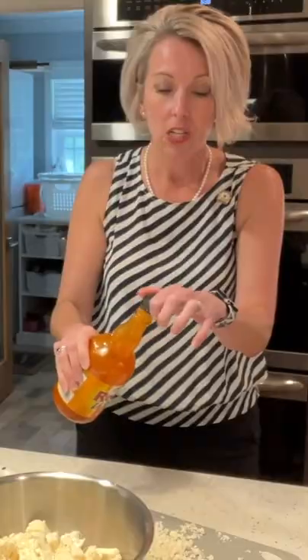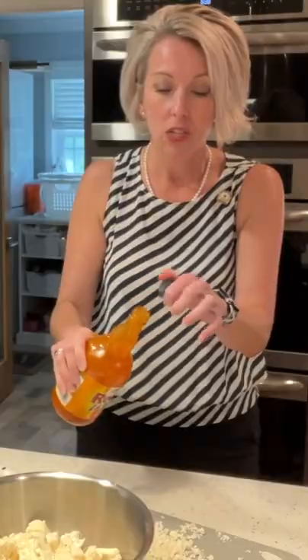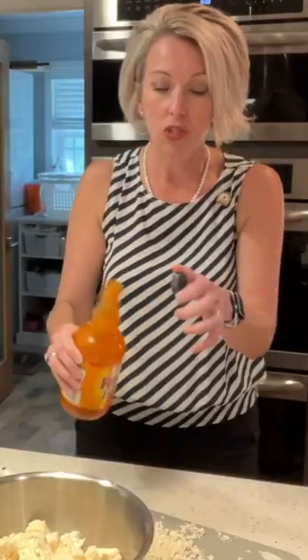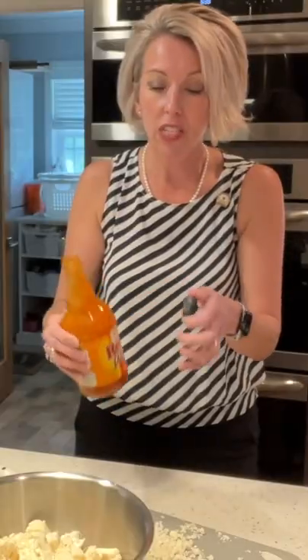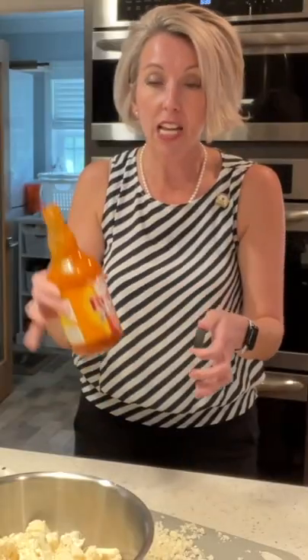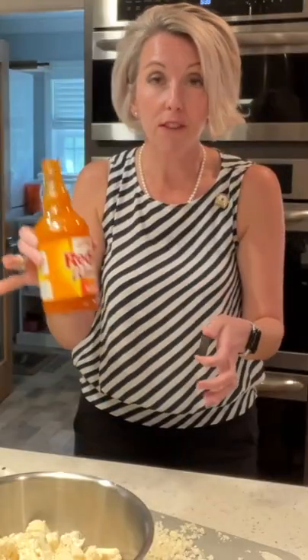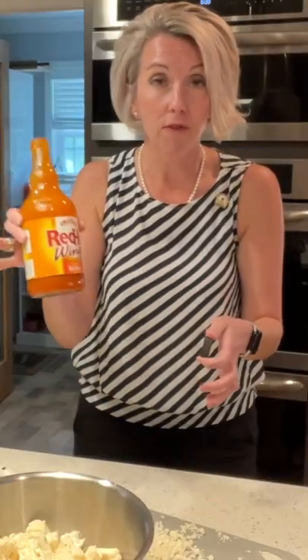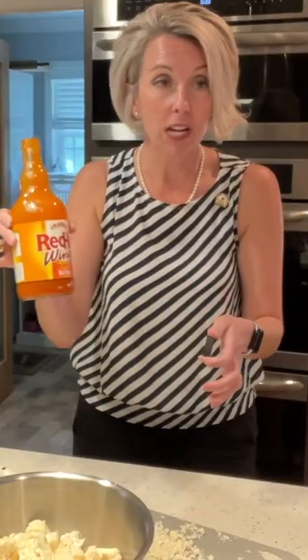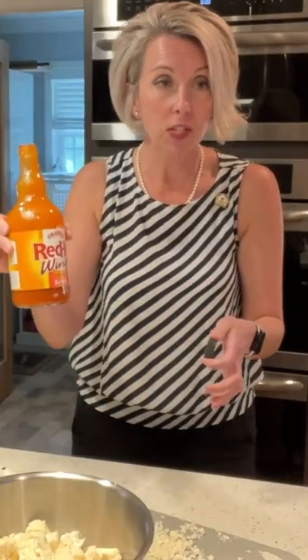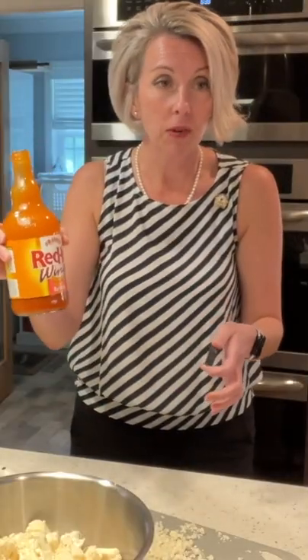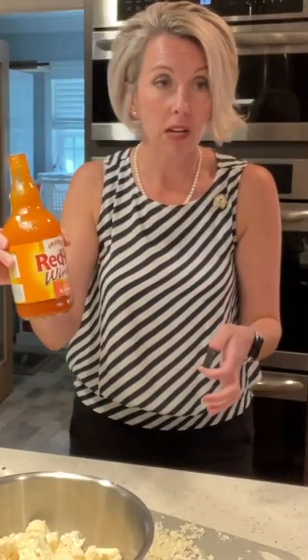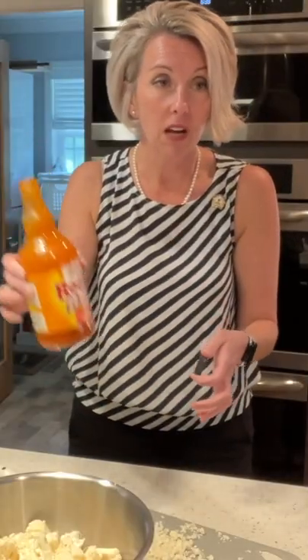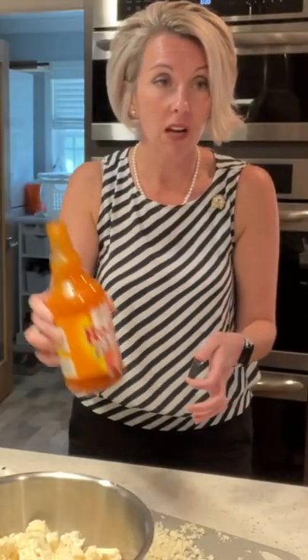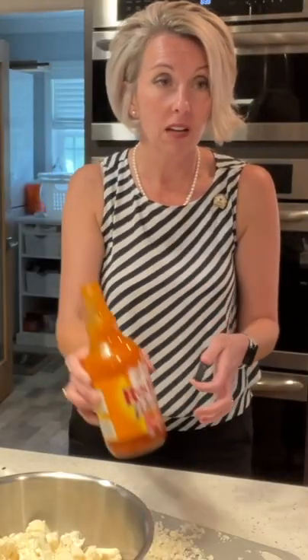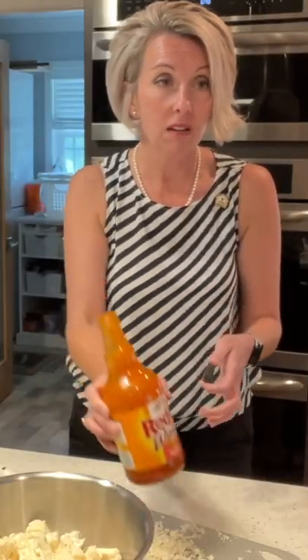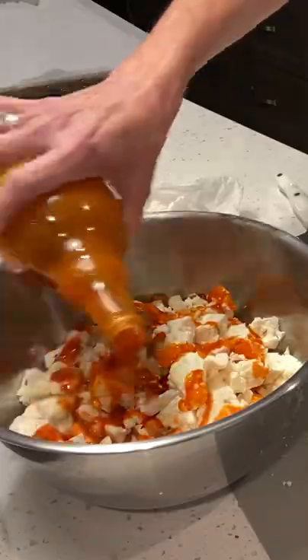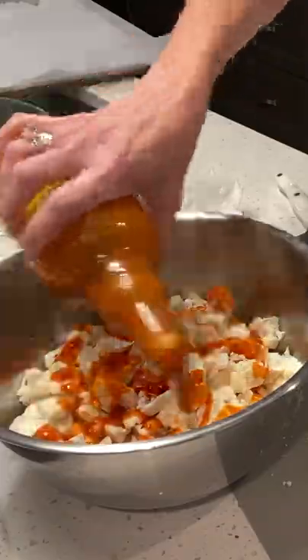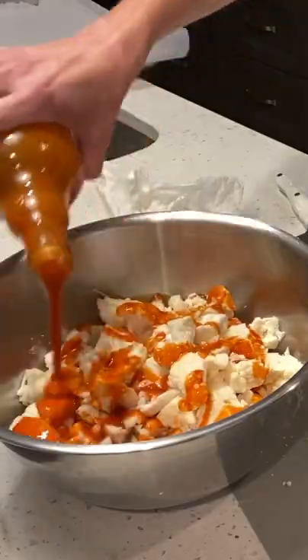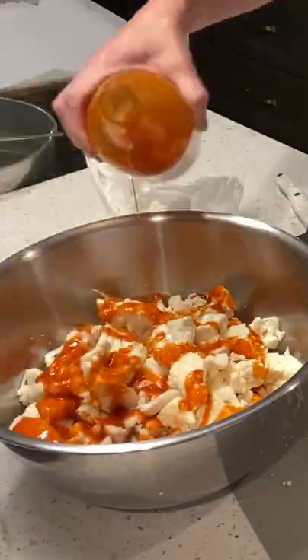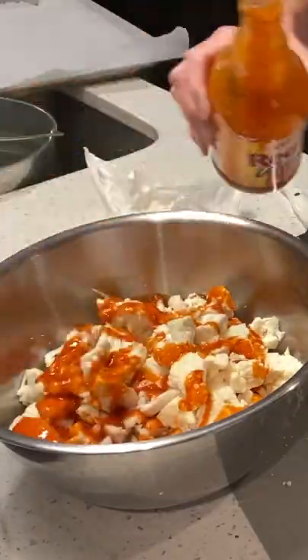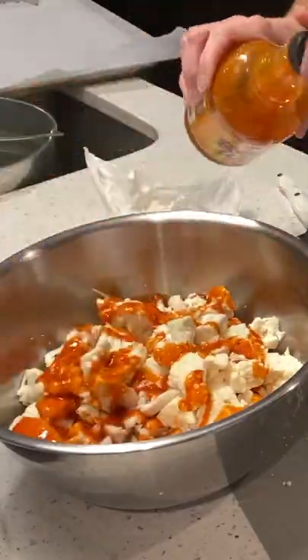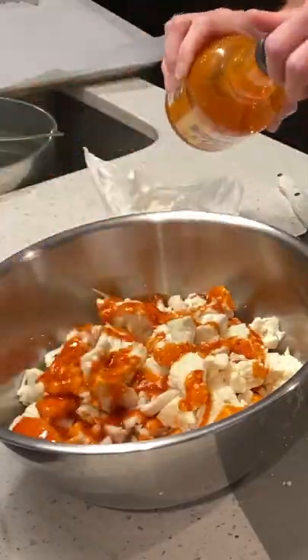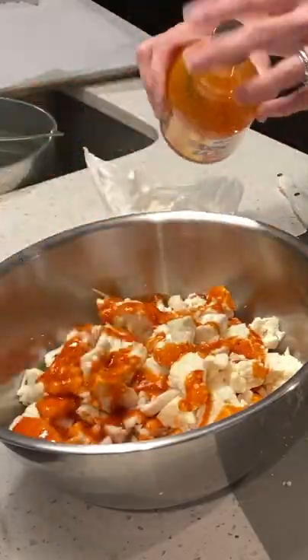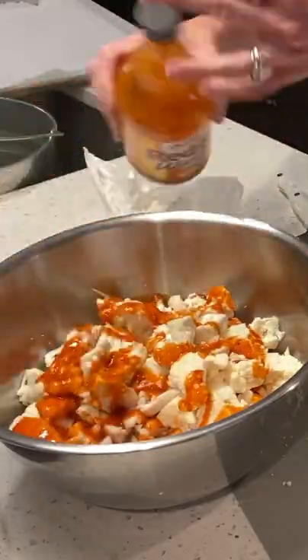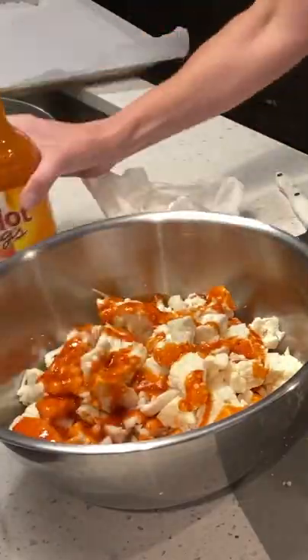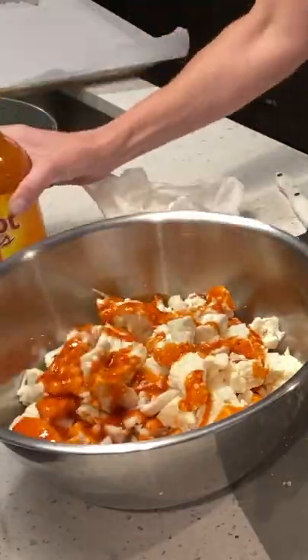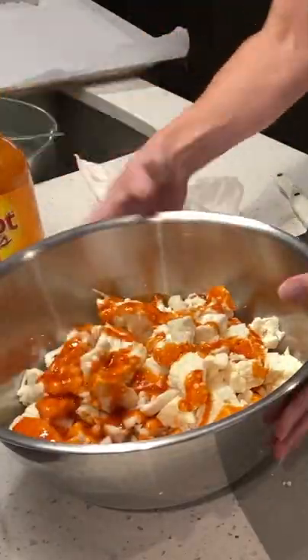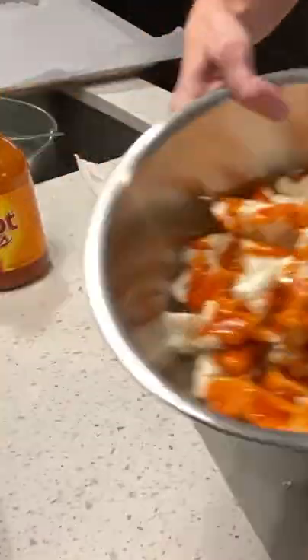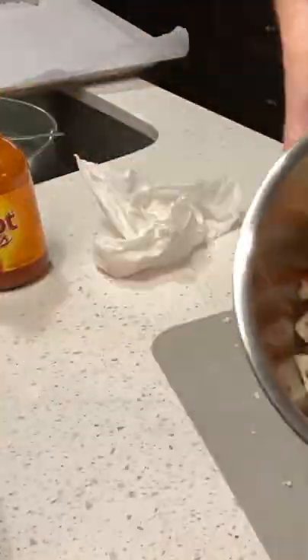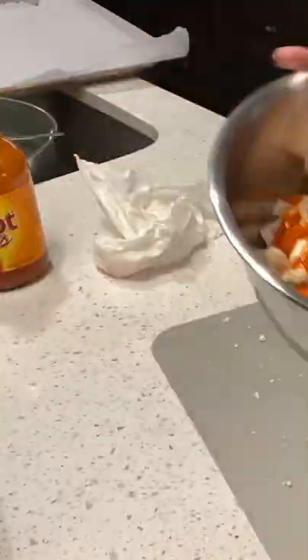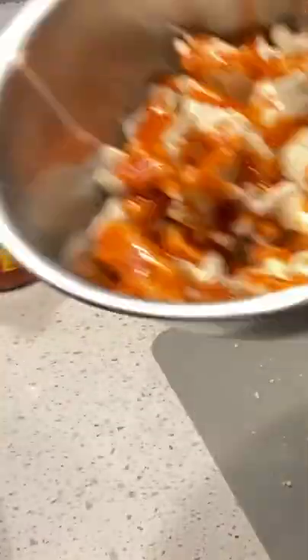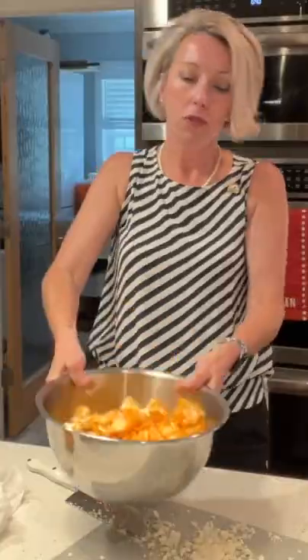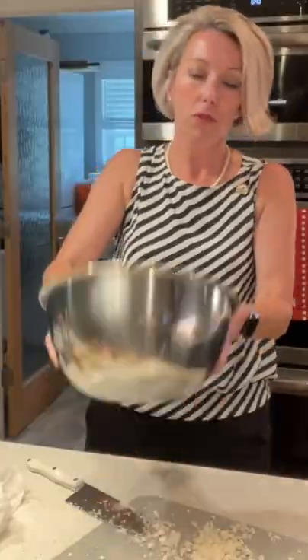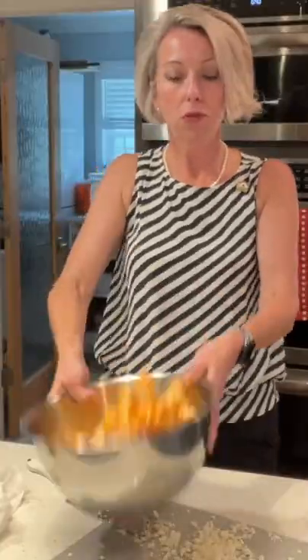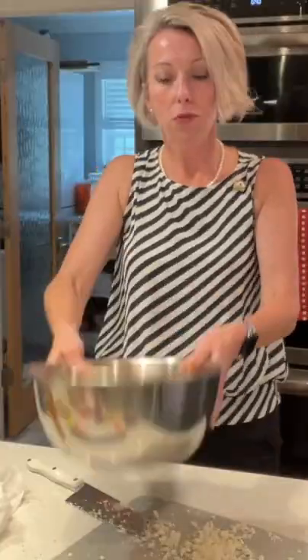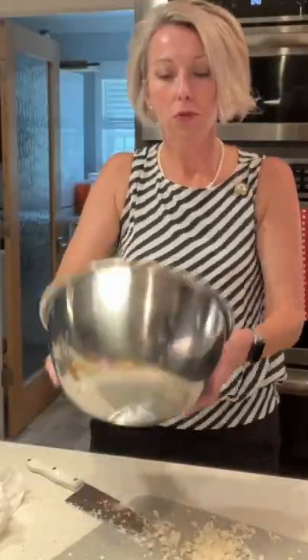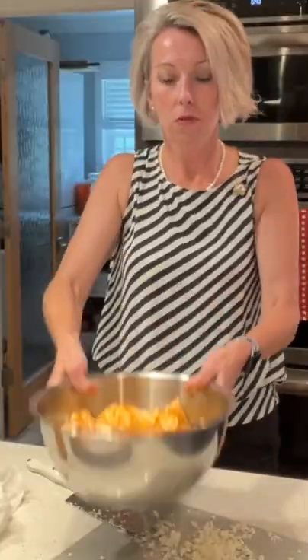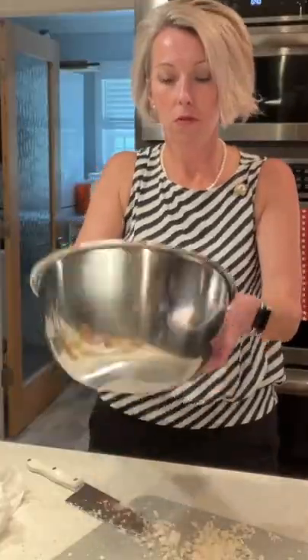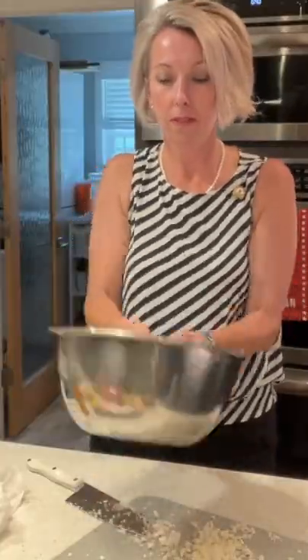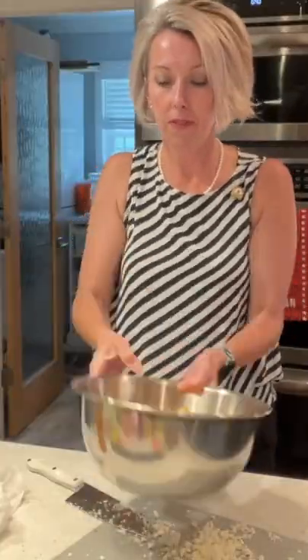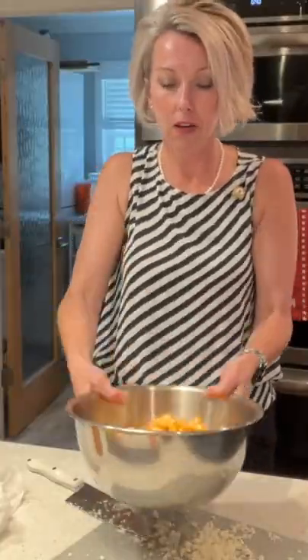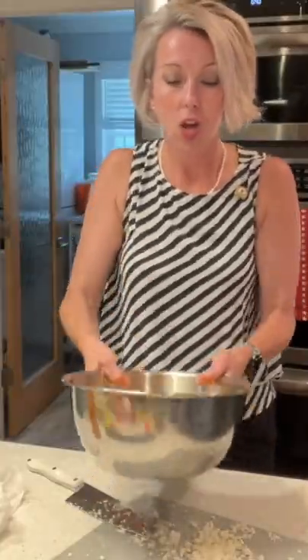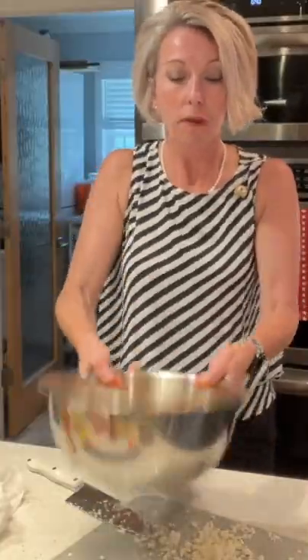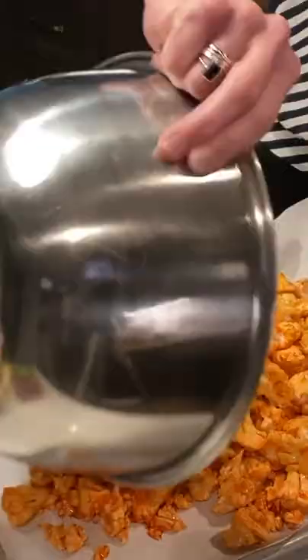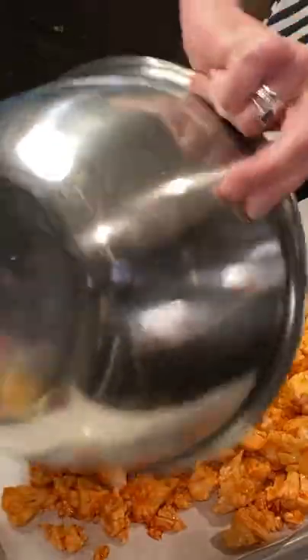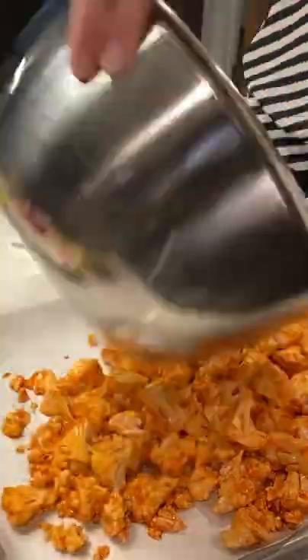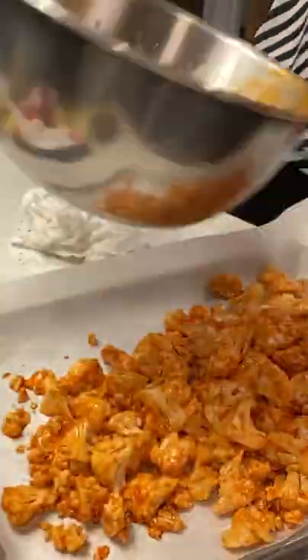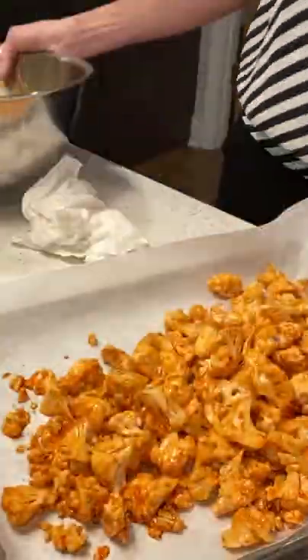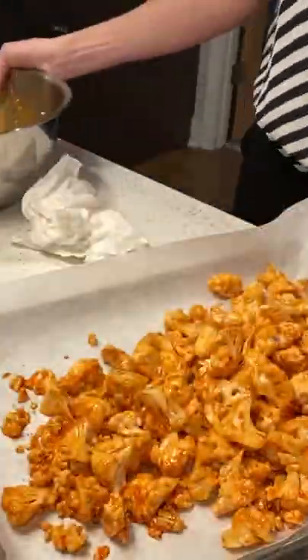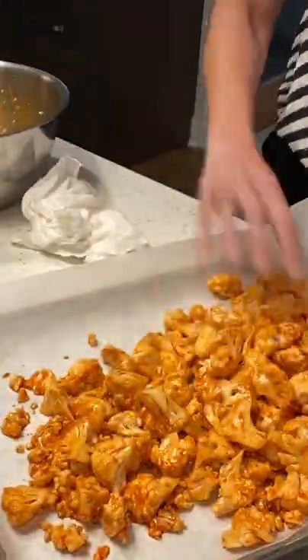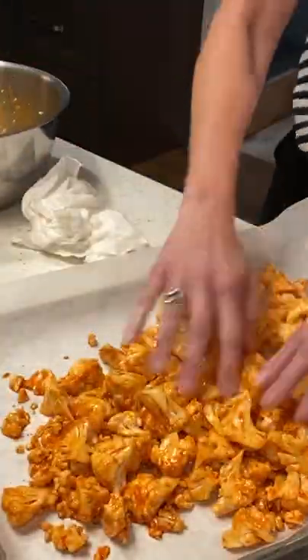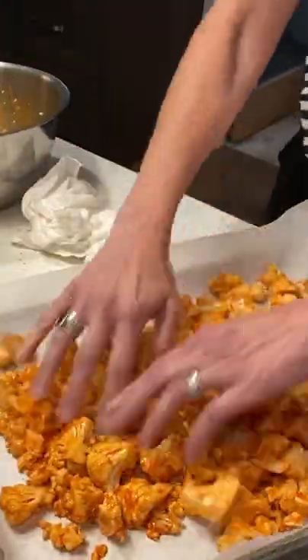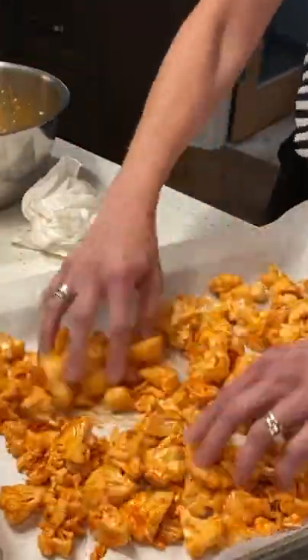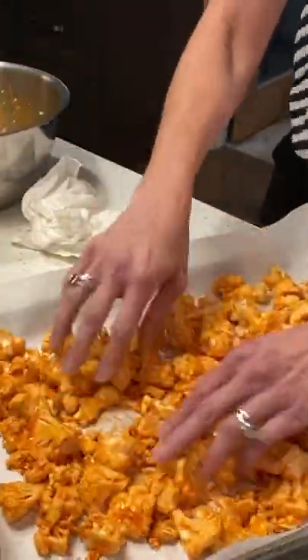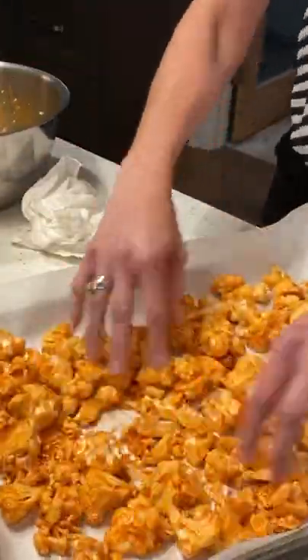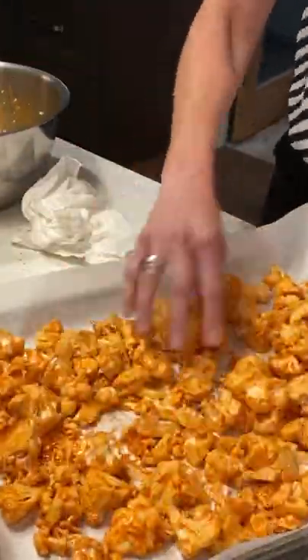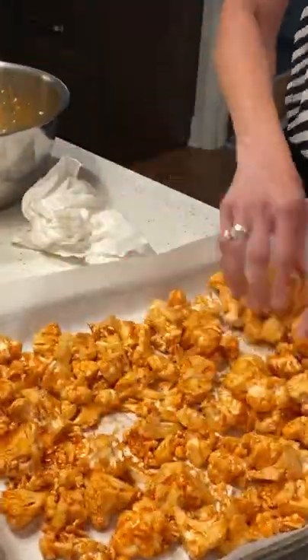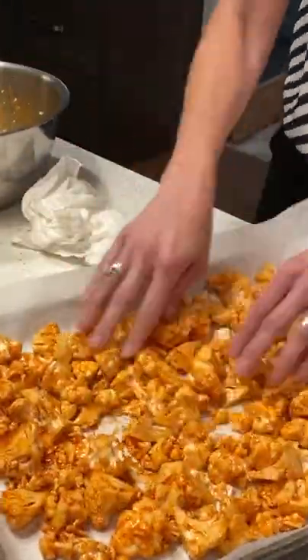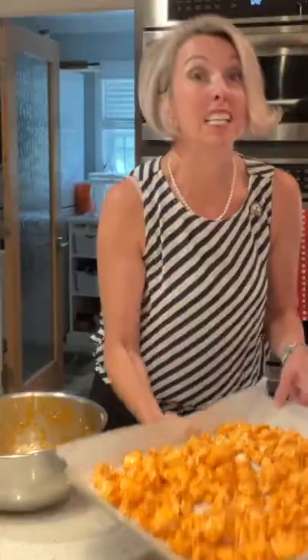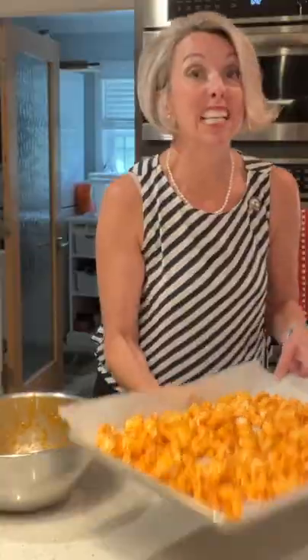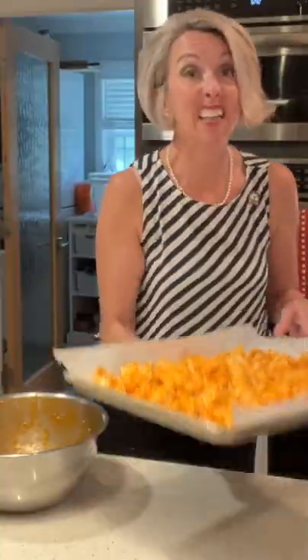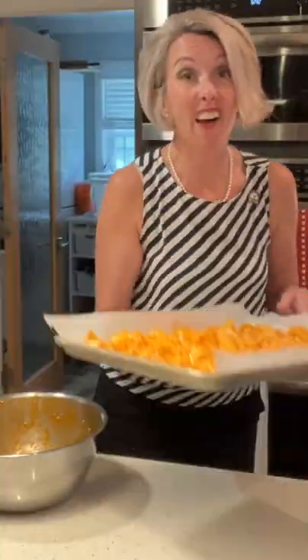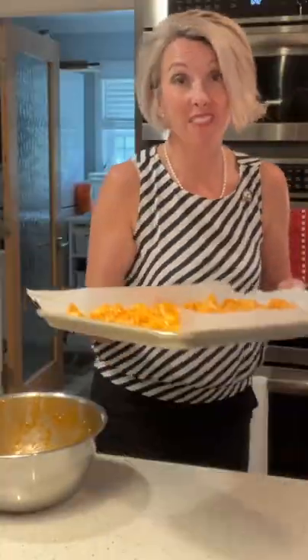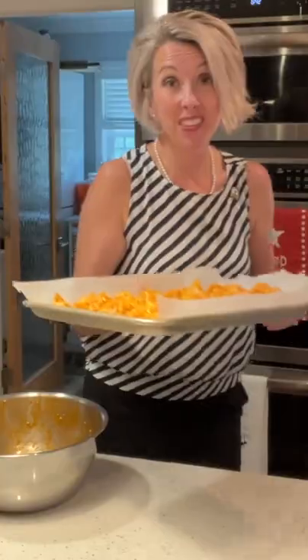Just take your Frank's Red Hot and we're going to put enough on here, then we're going to toss it. Make a single layer and put it in the oven.